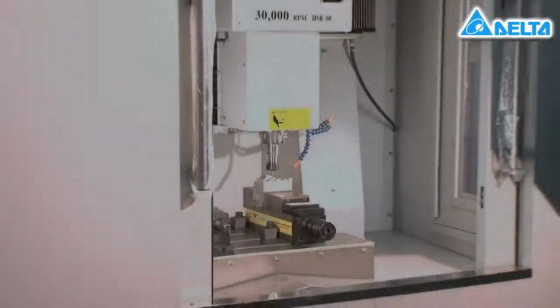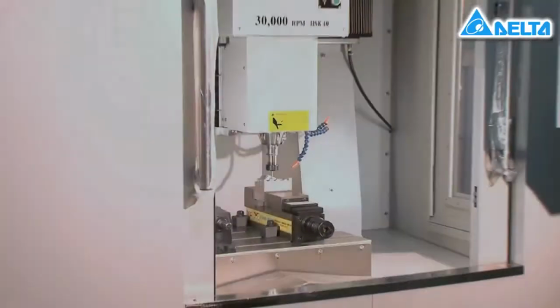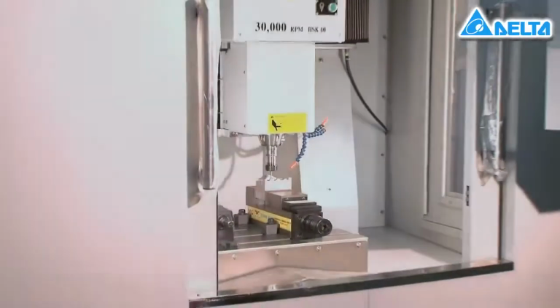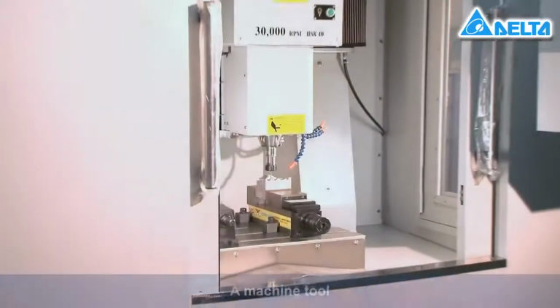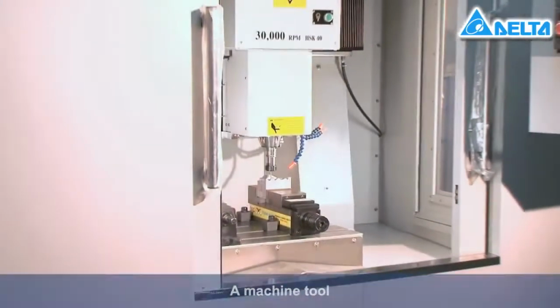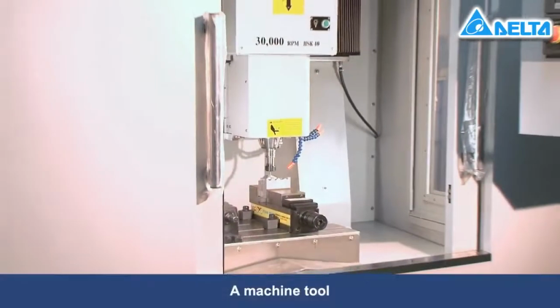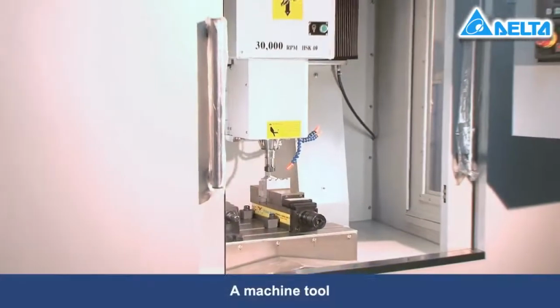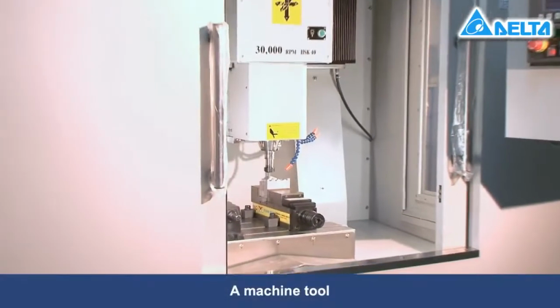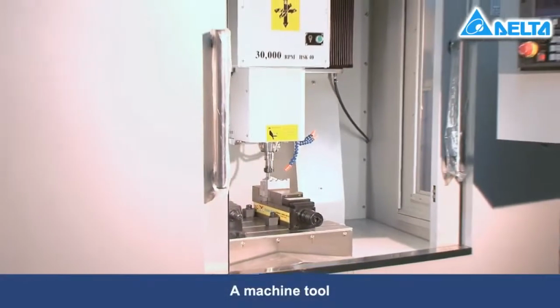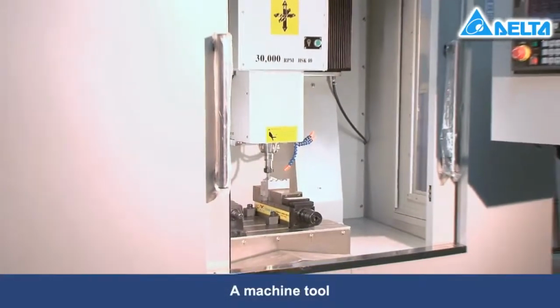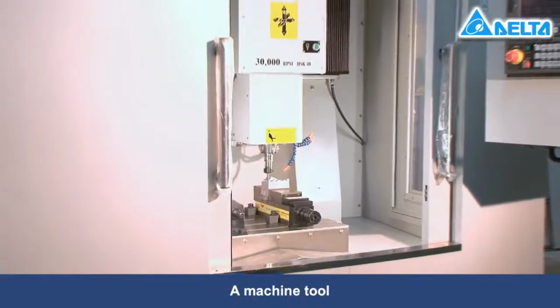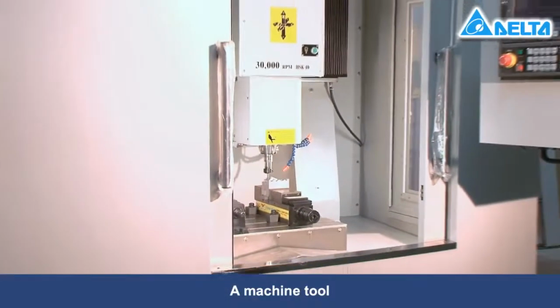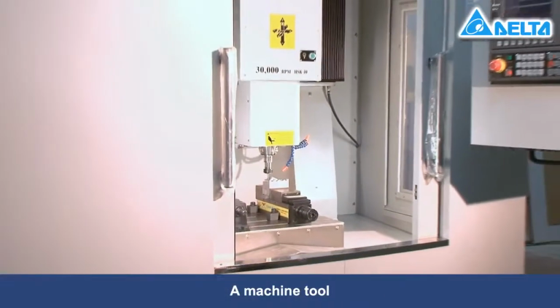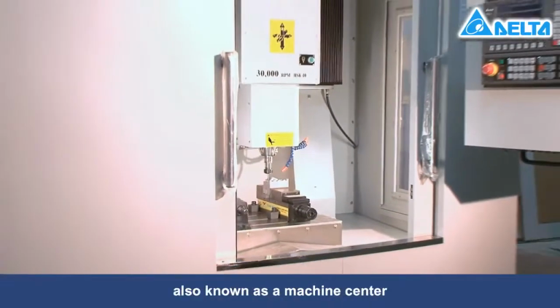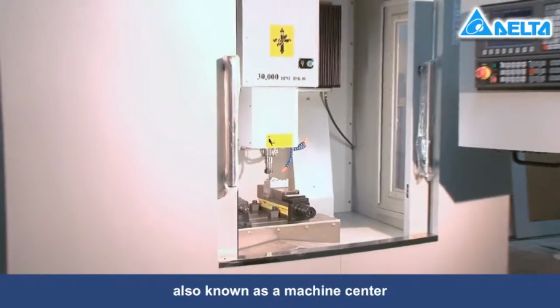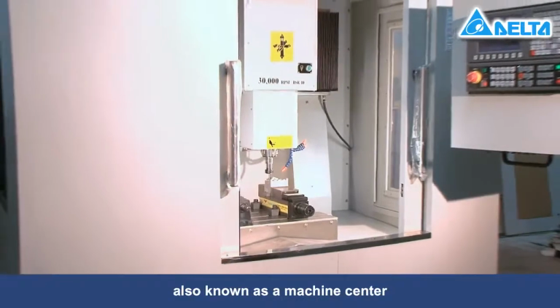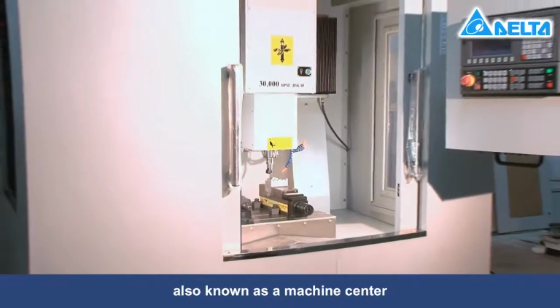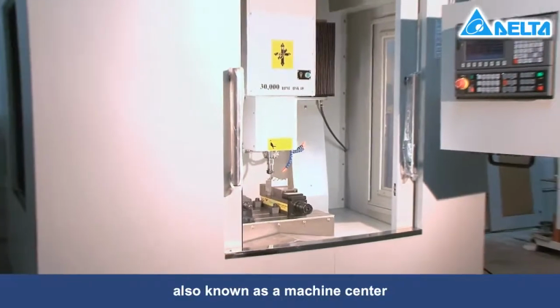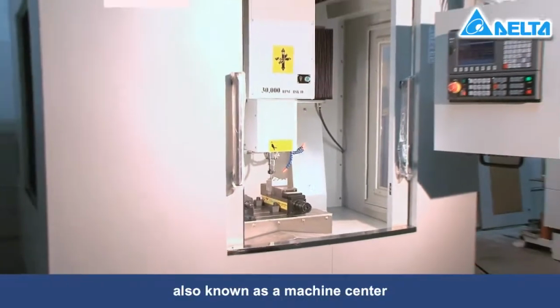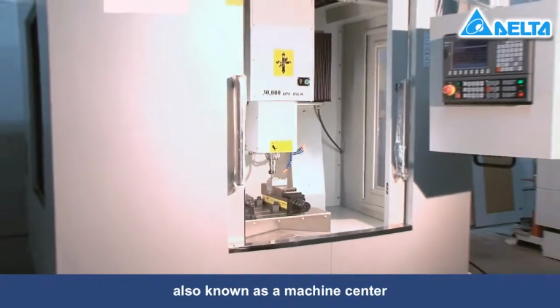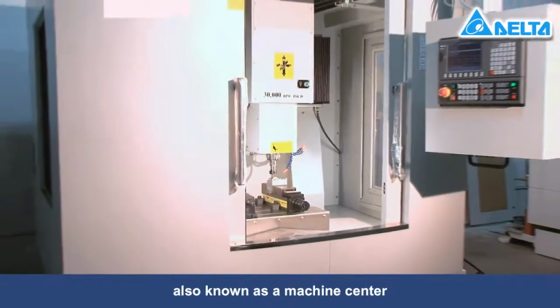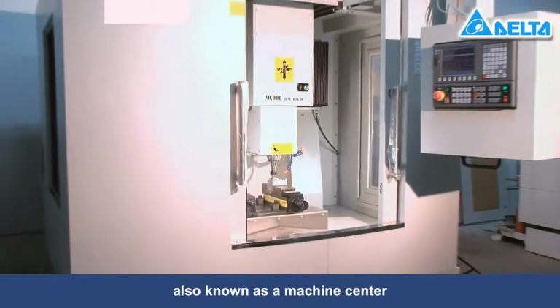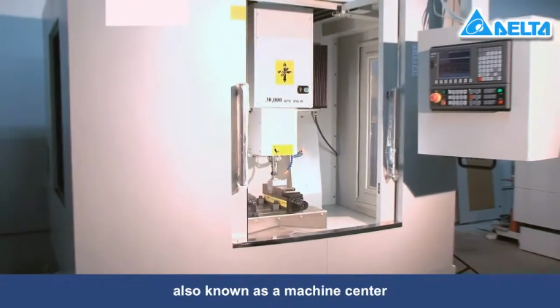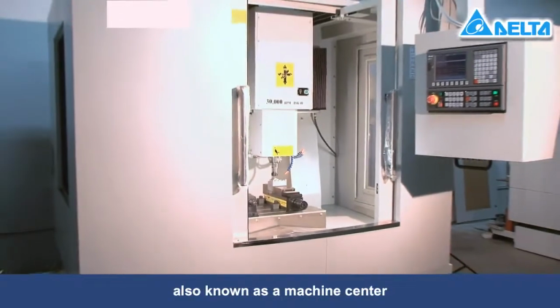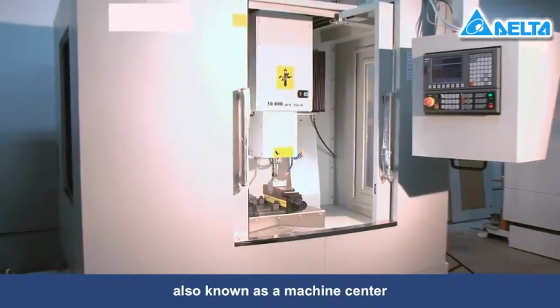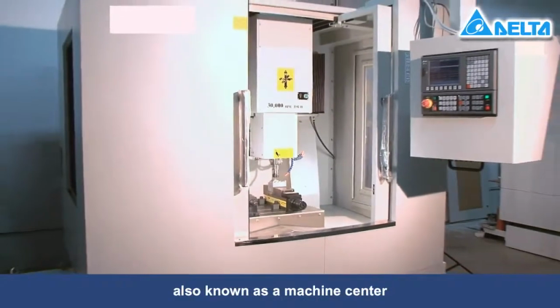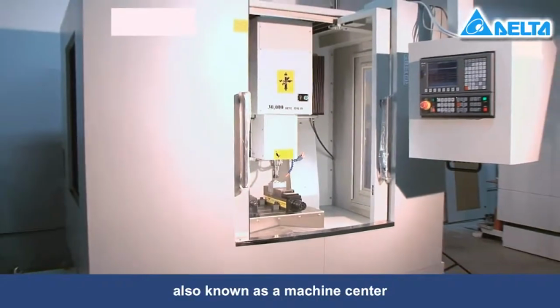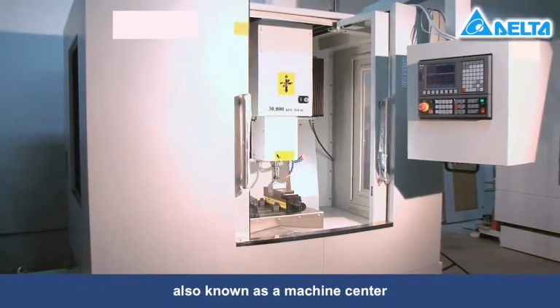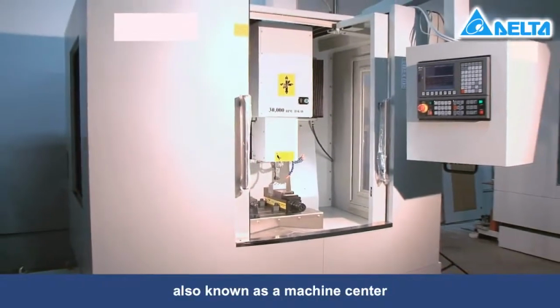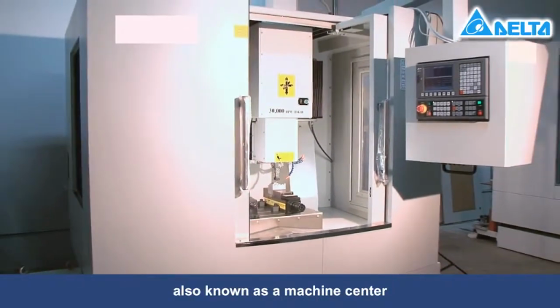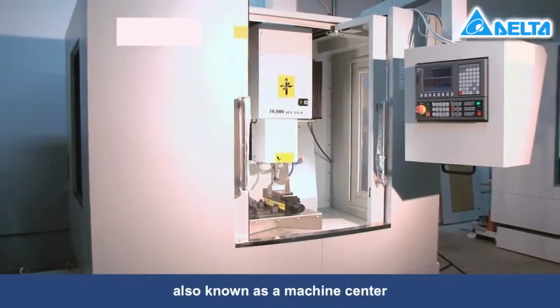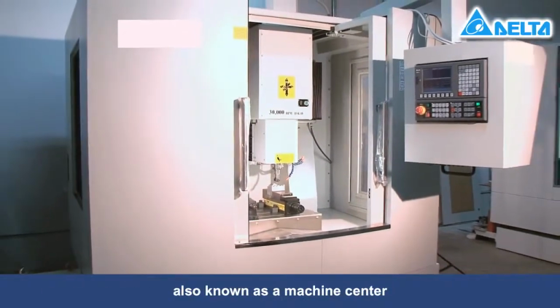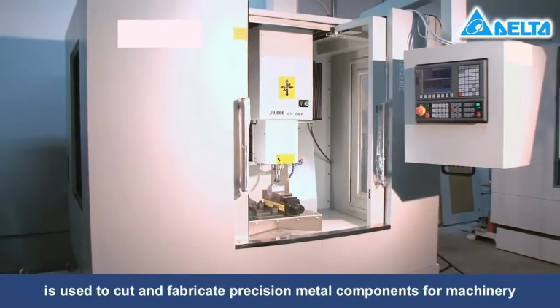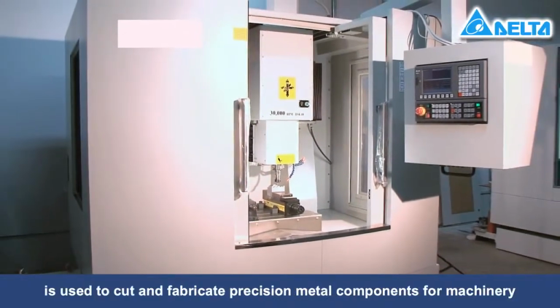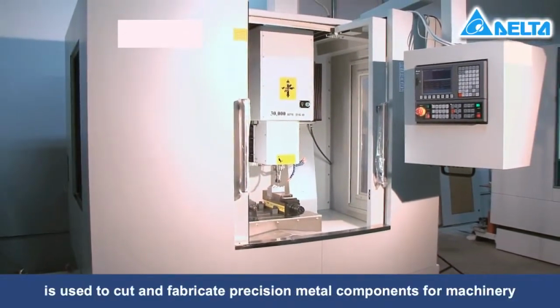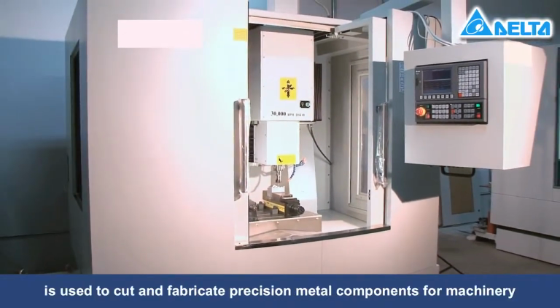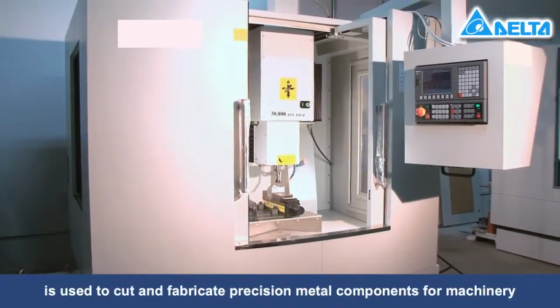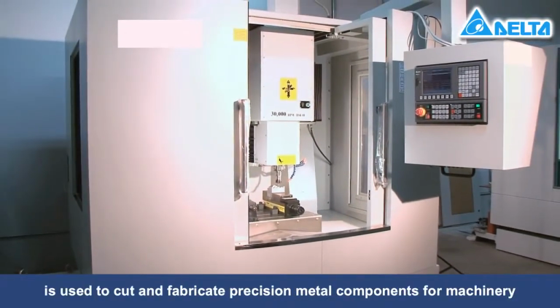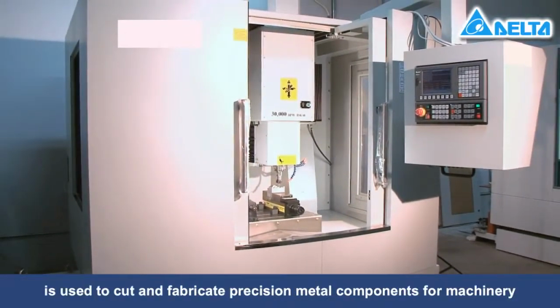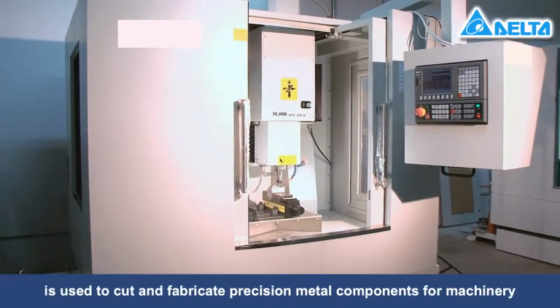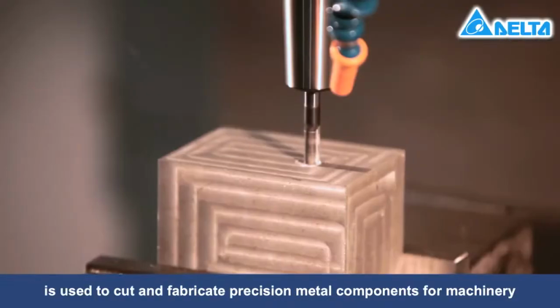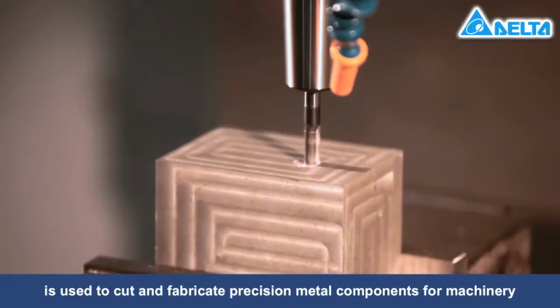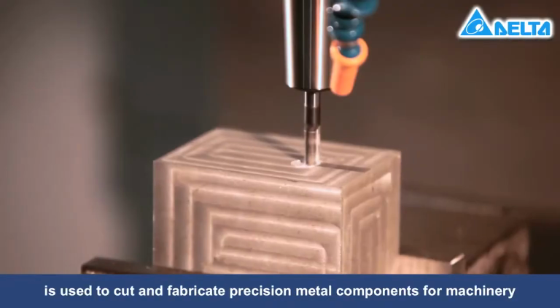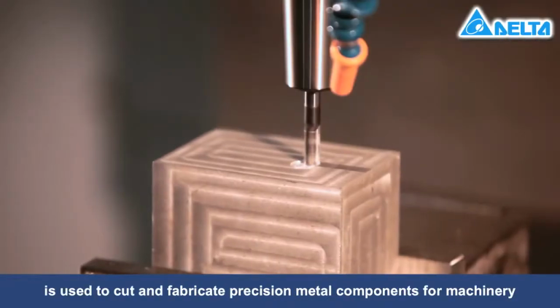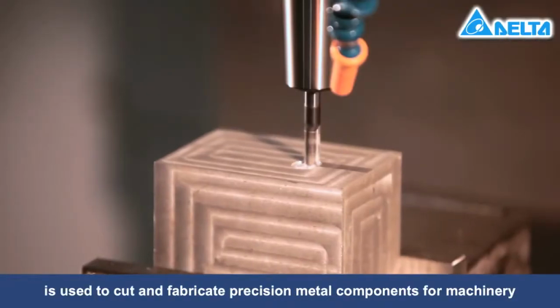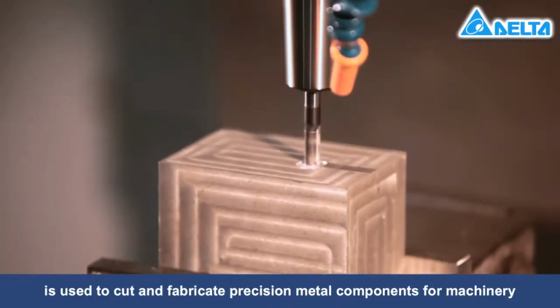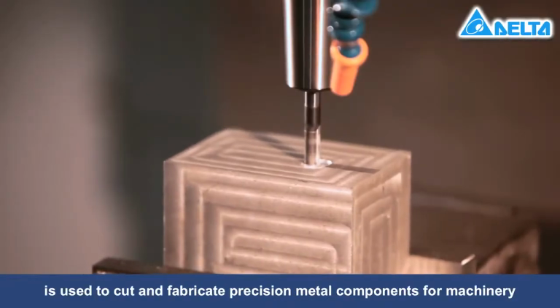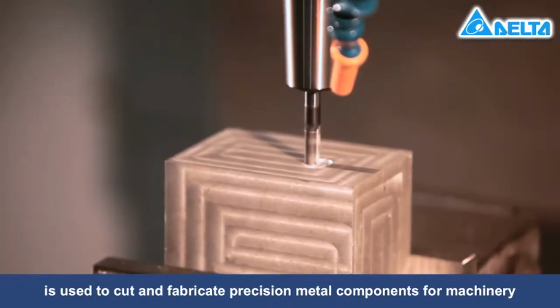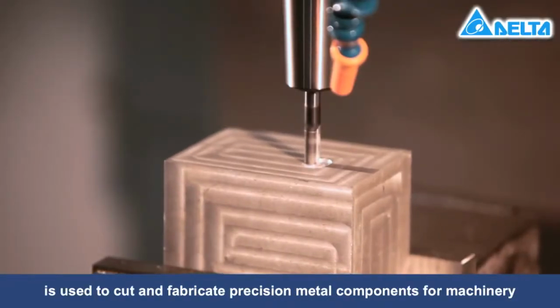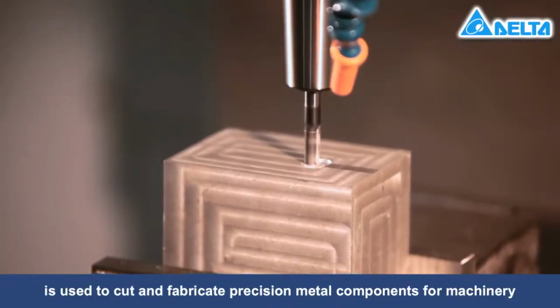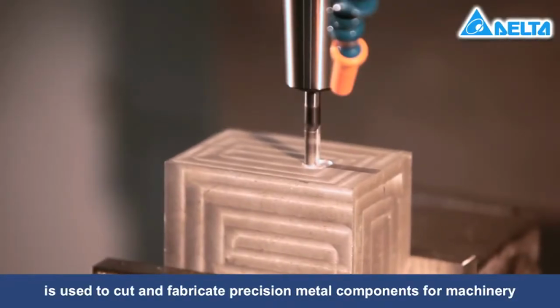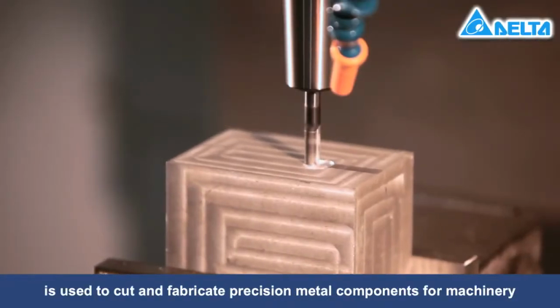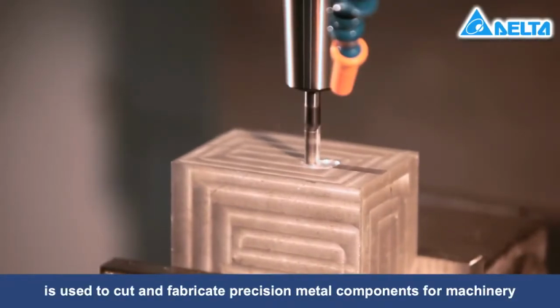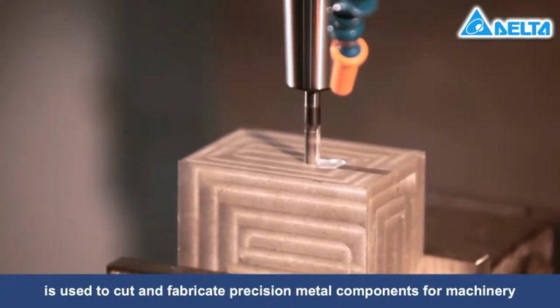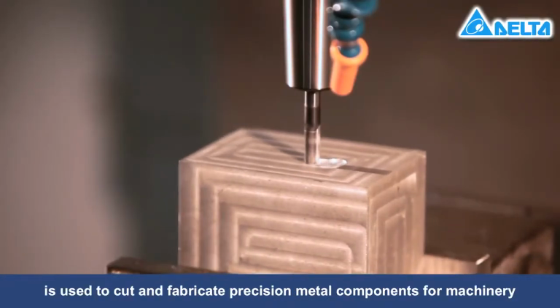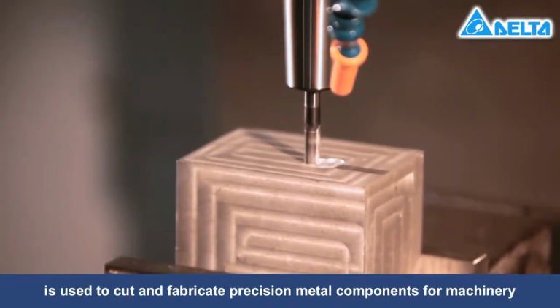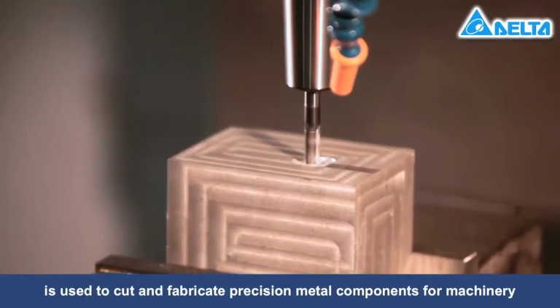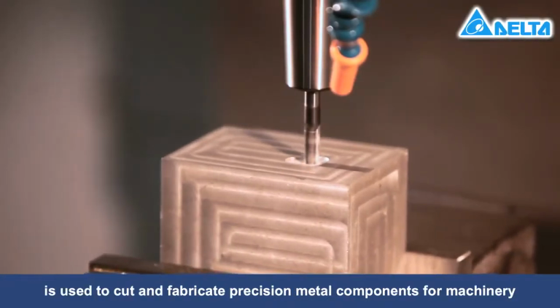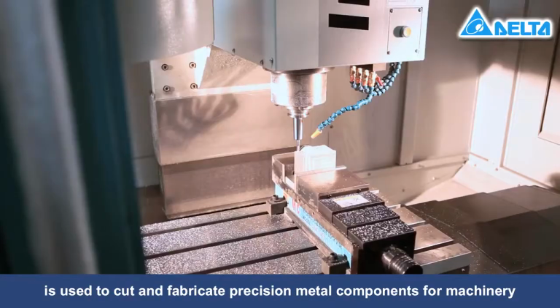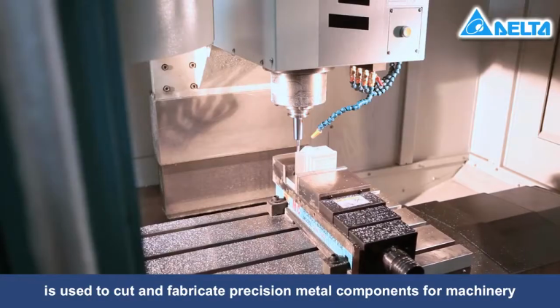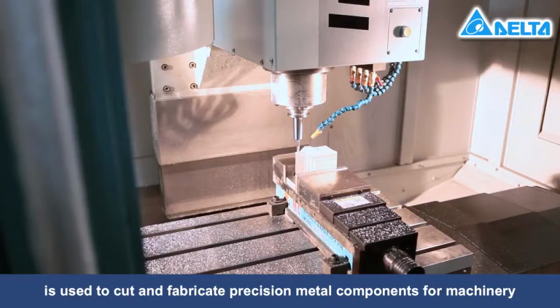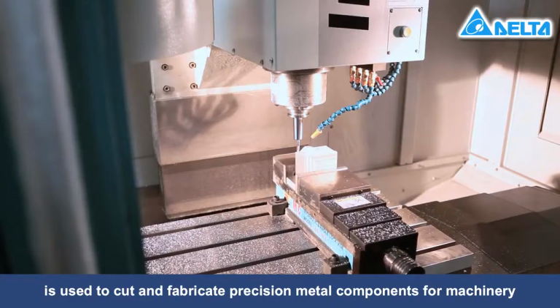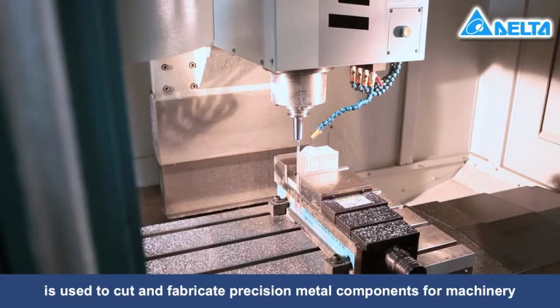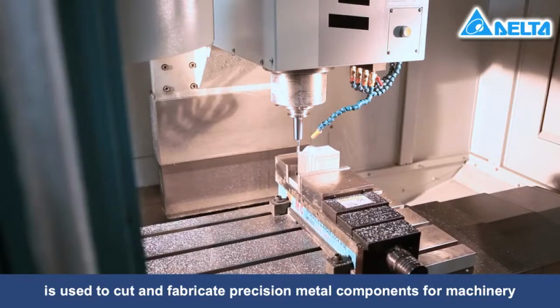A machine tool, also known as a machine center, is used to cut and fabricate precision metal components for machinery.